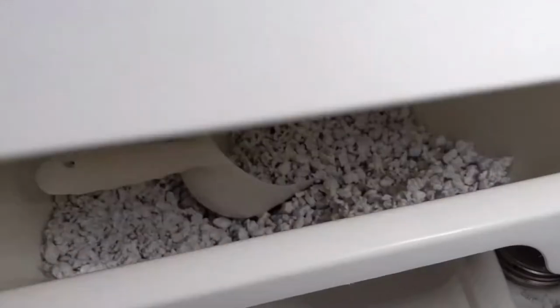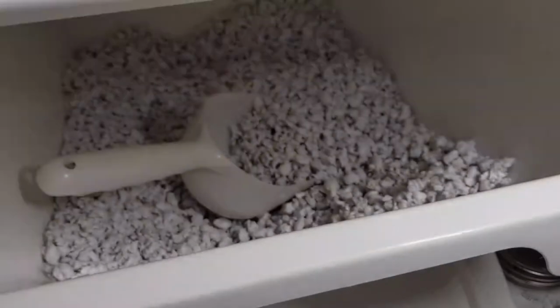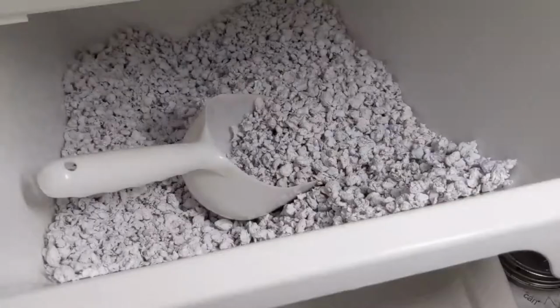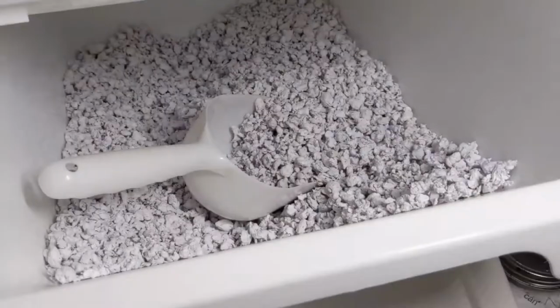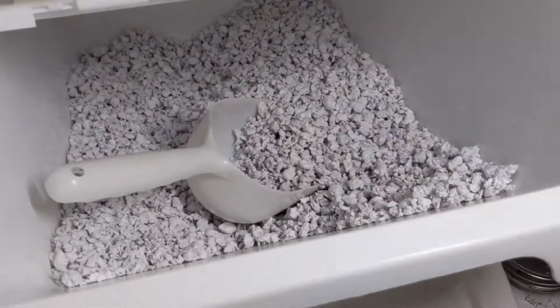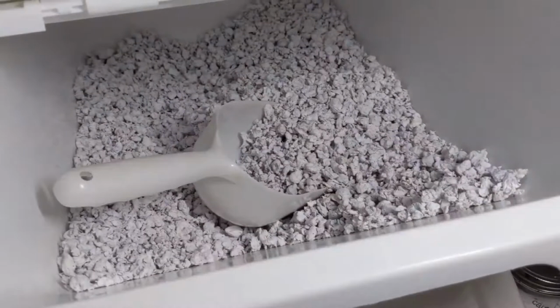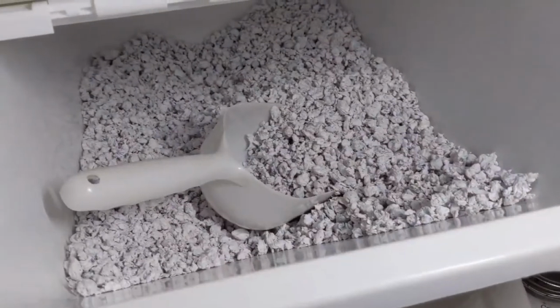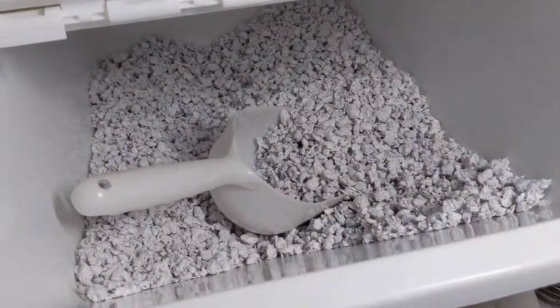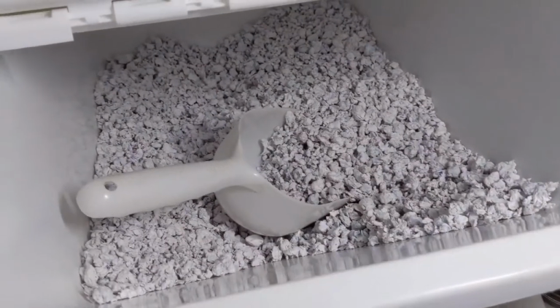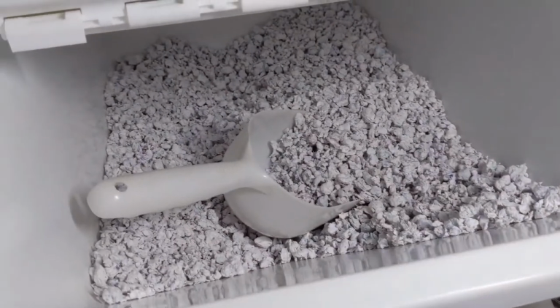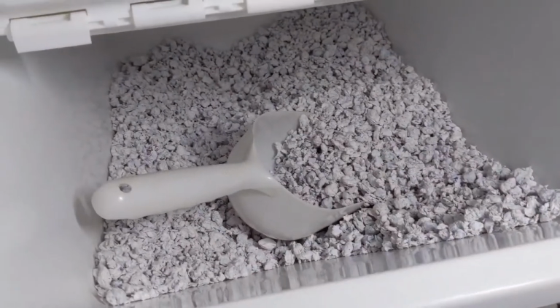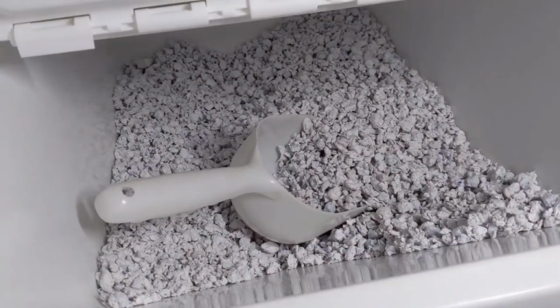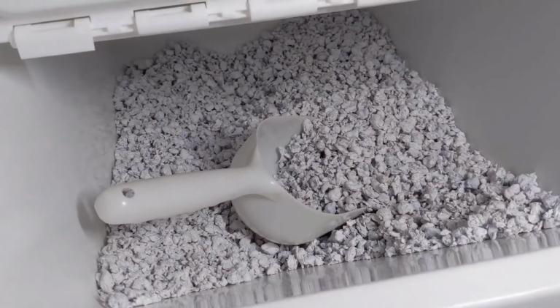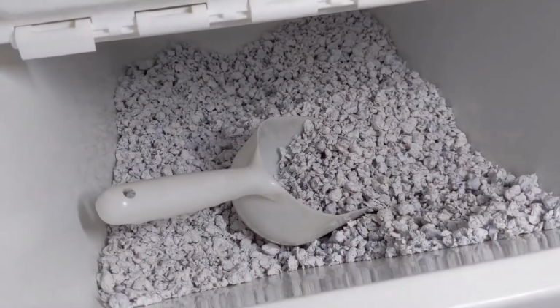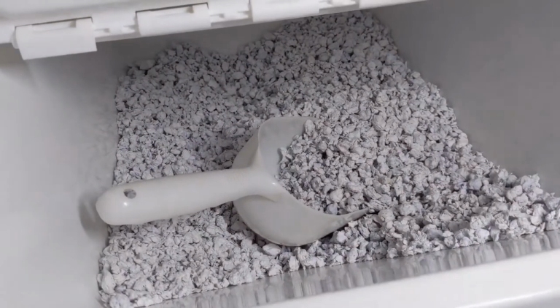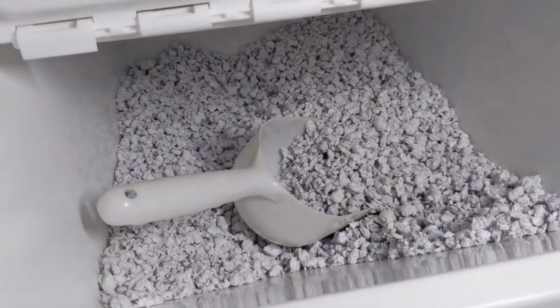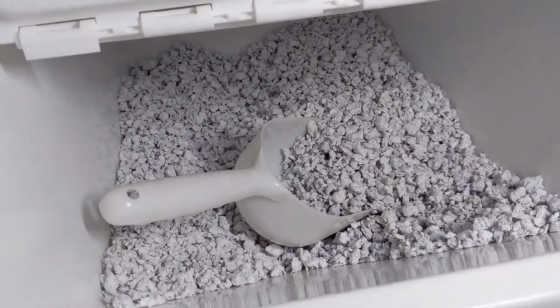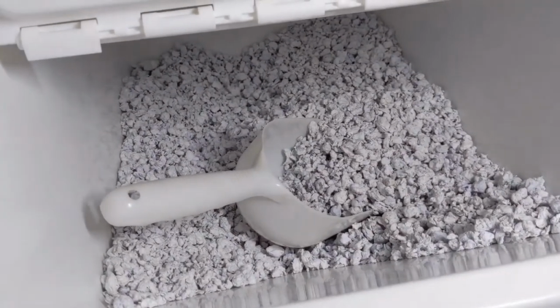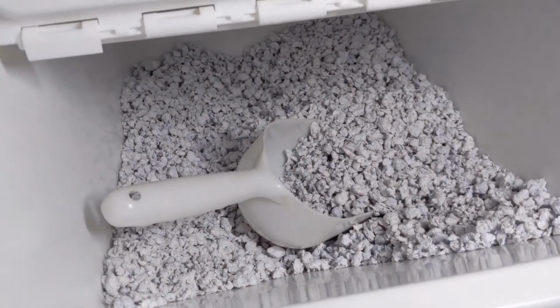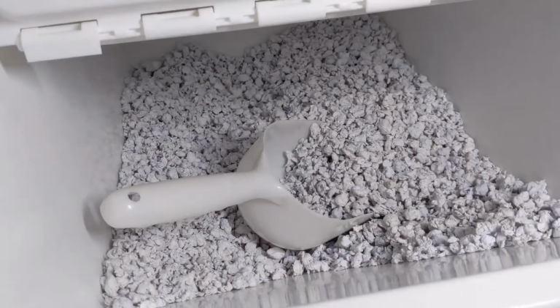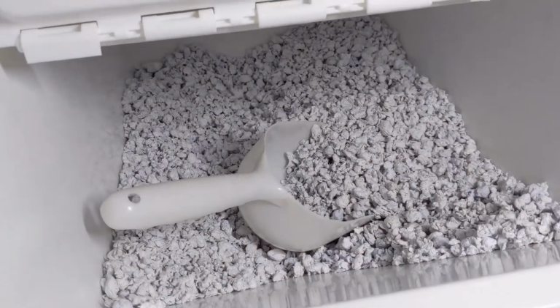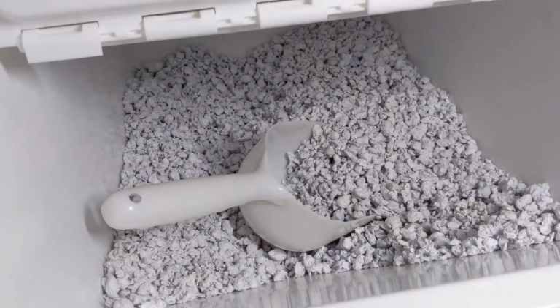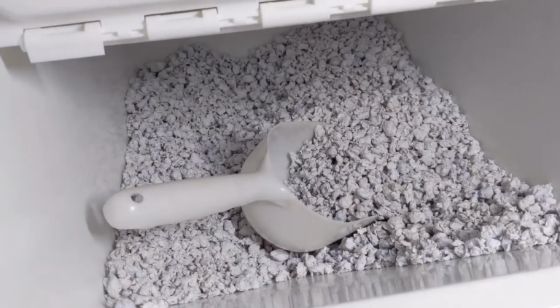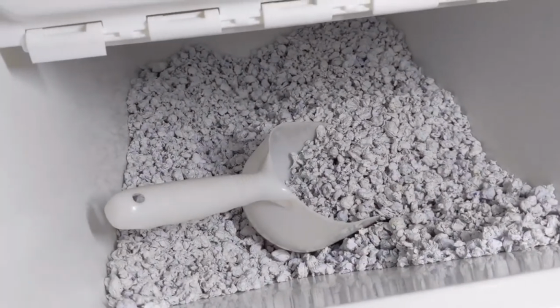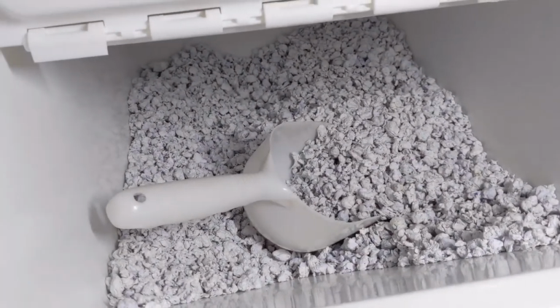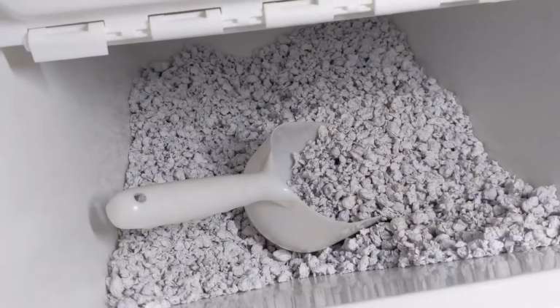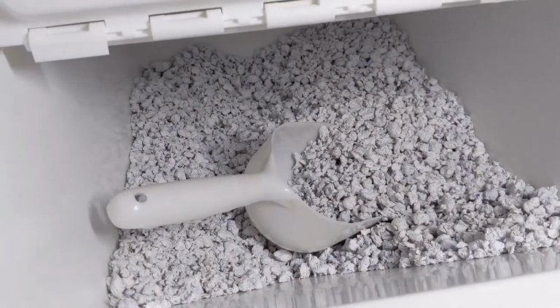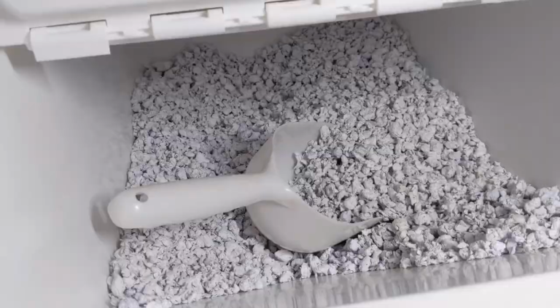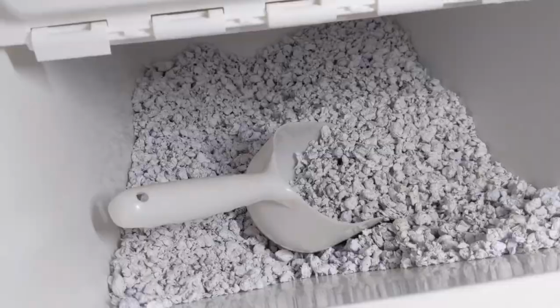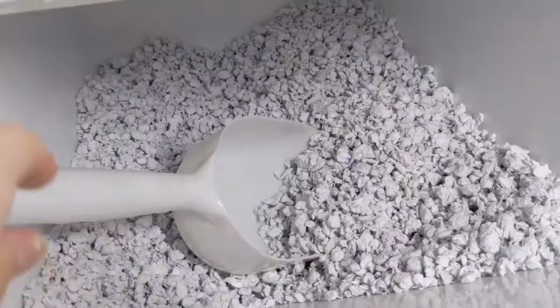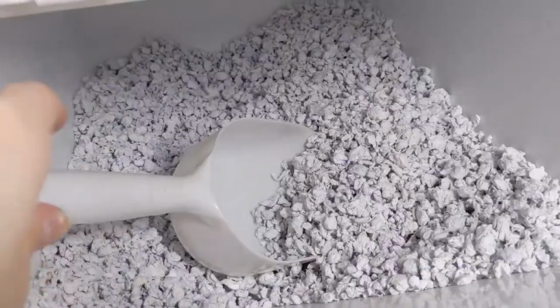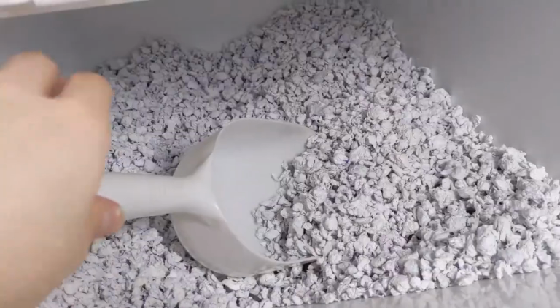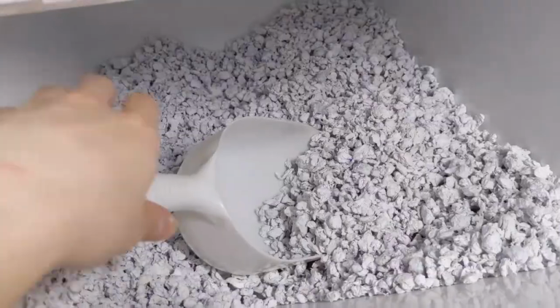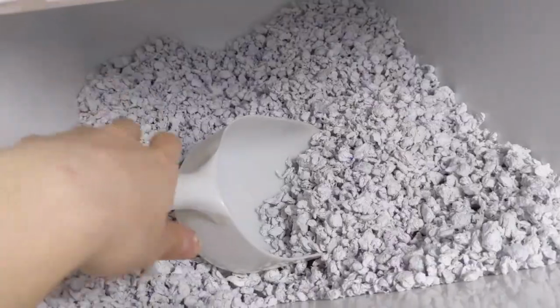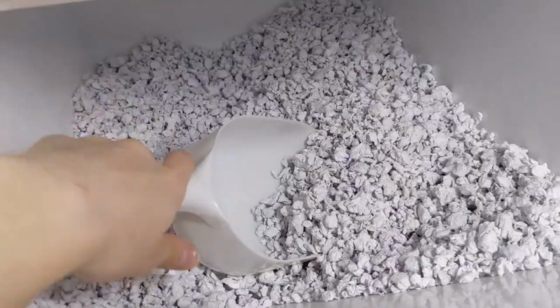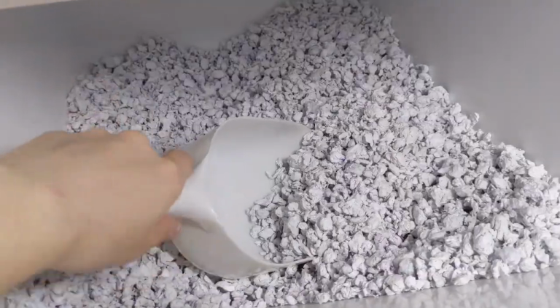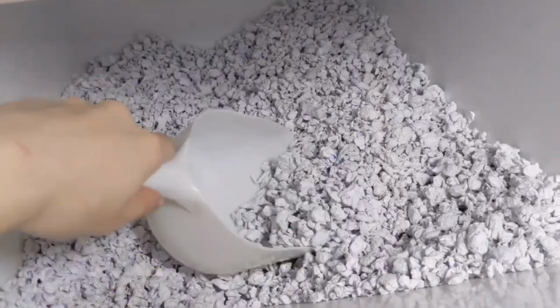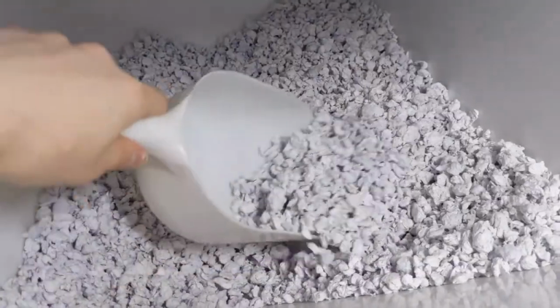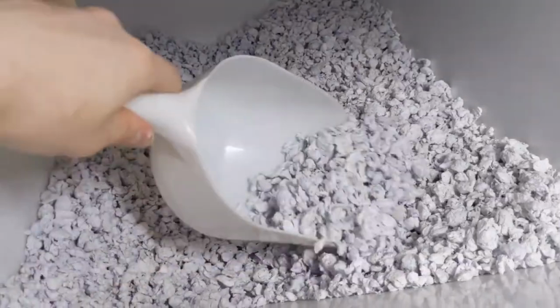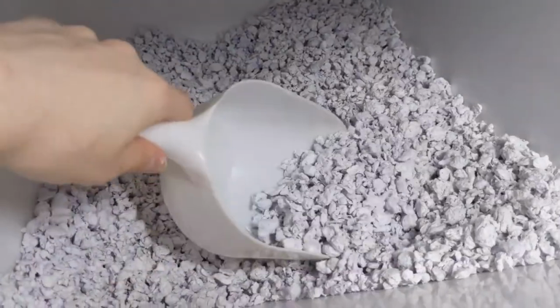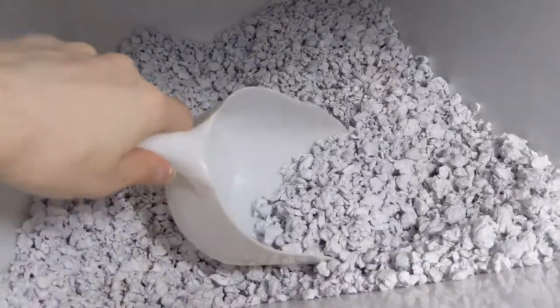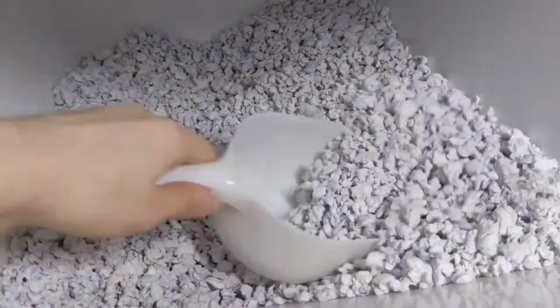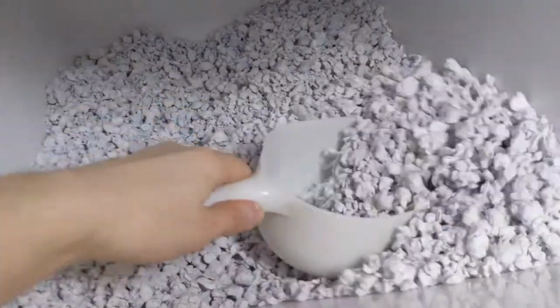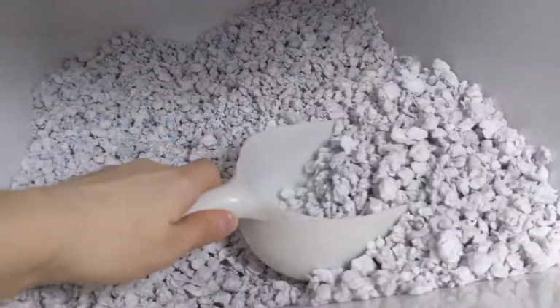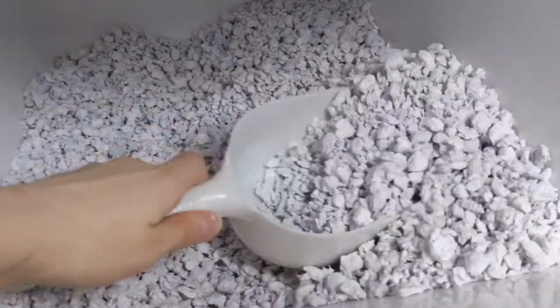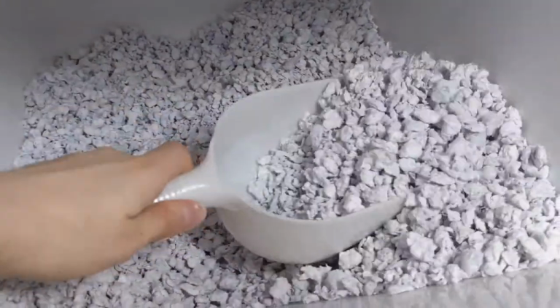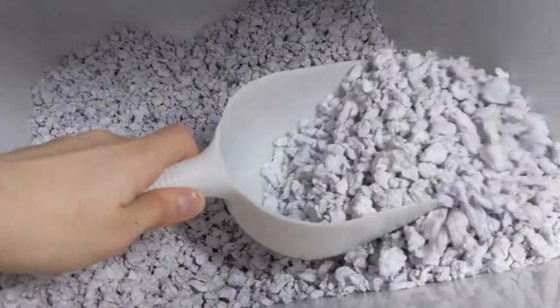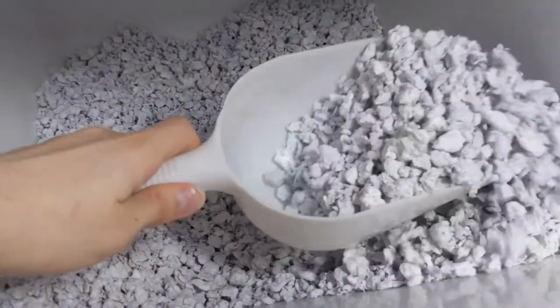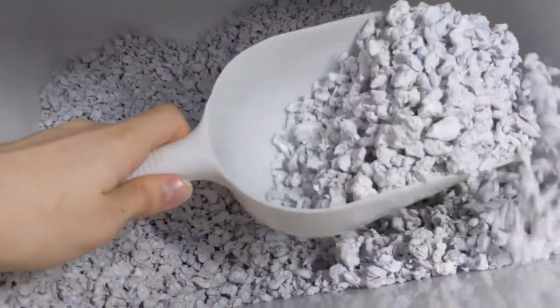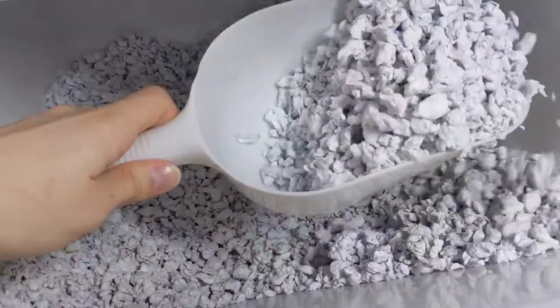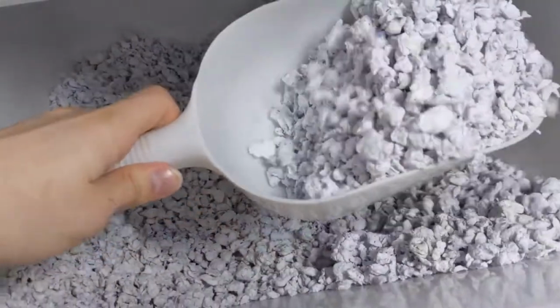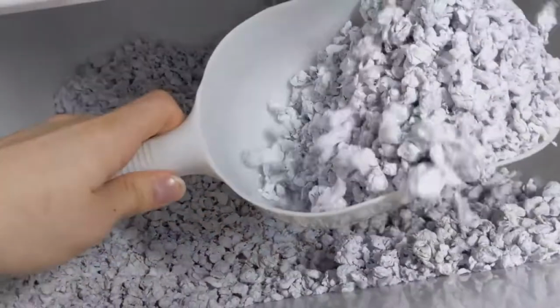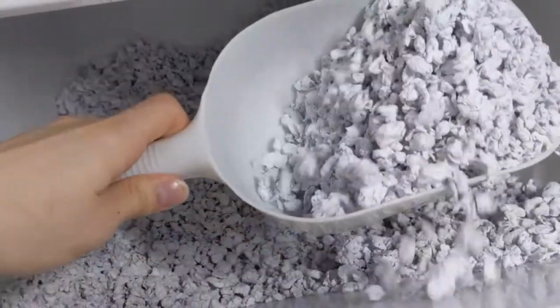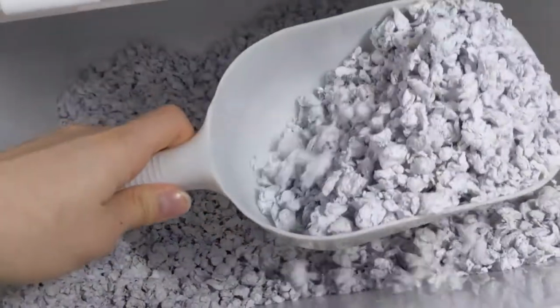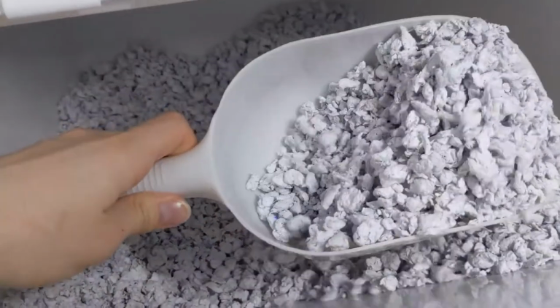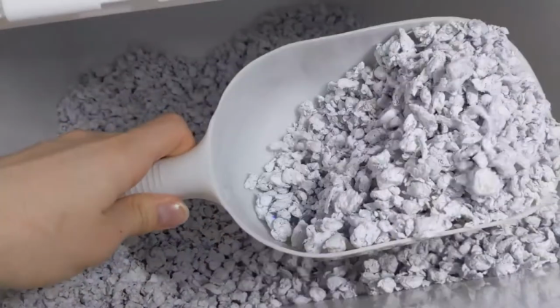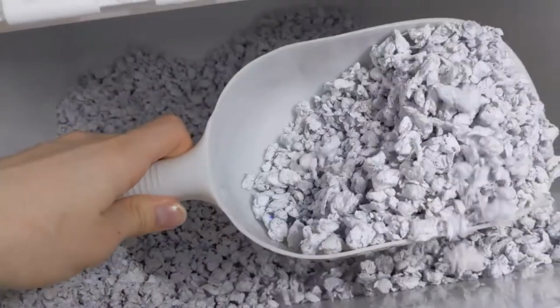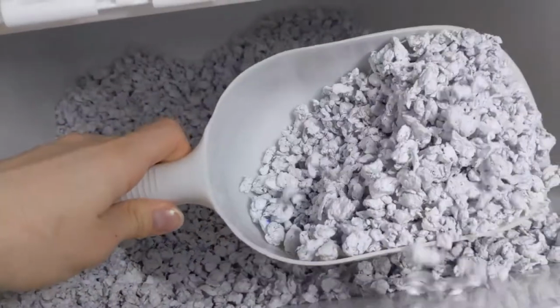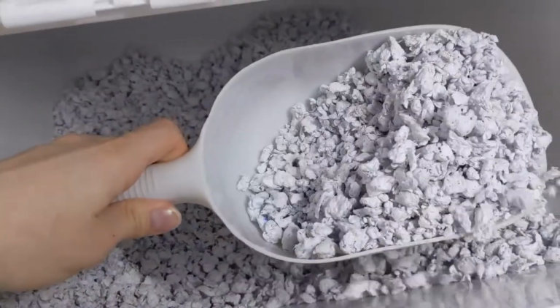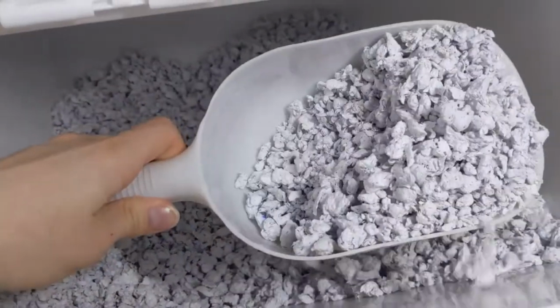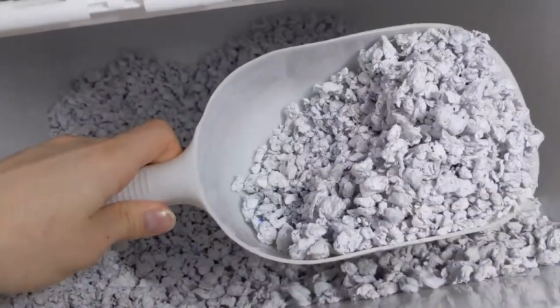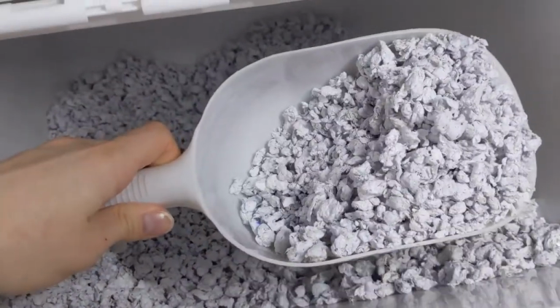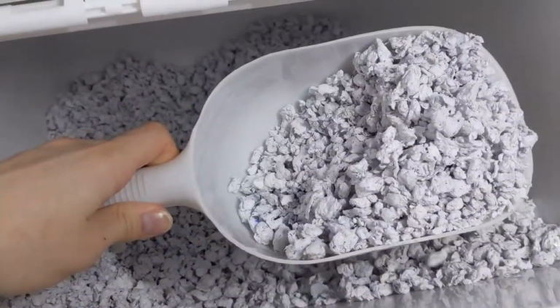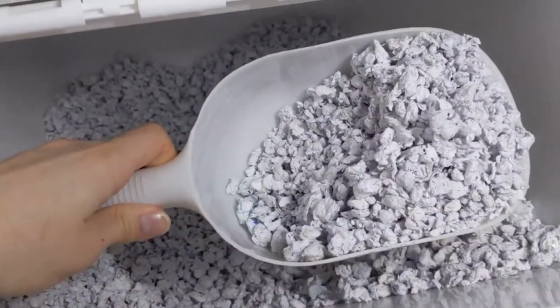Hello everyone and welcome to my channel. Today I will be going over how I make my DIY paper pellet litter, so let's get into it.